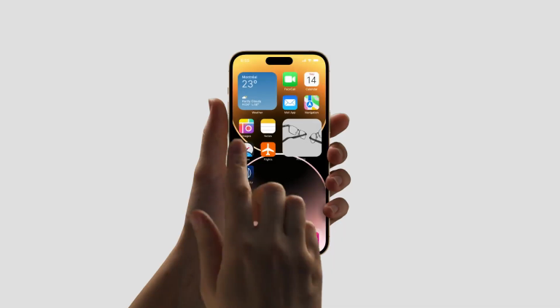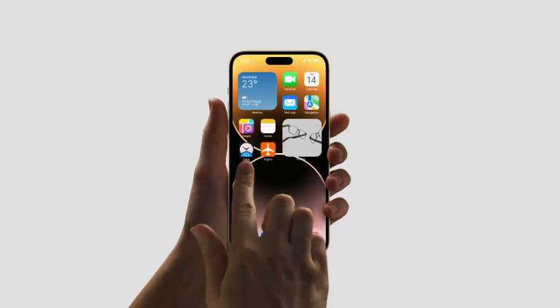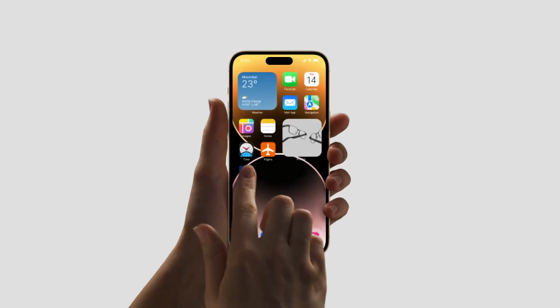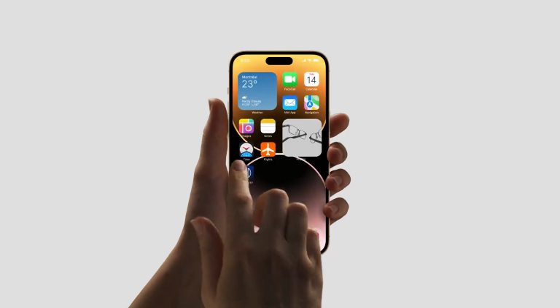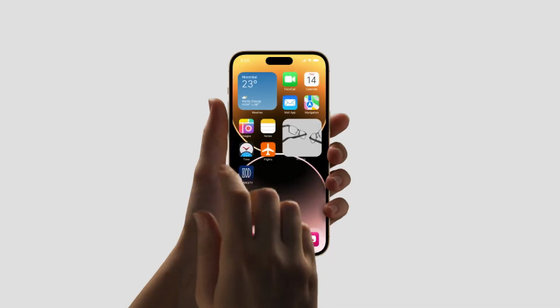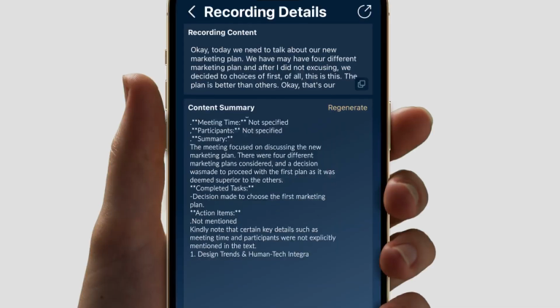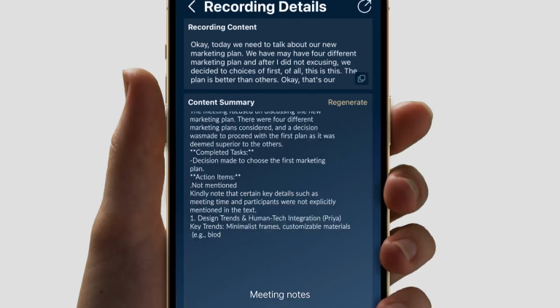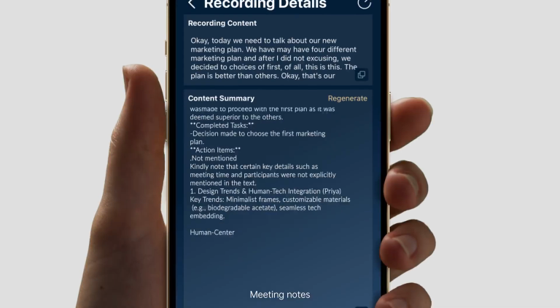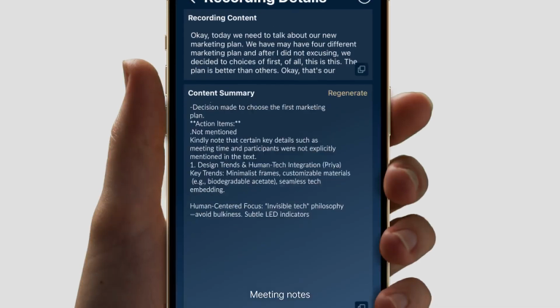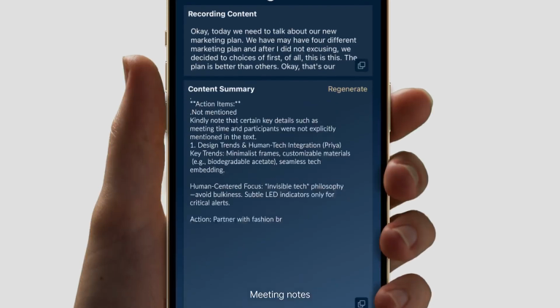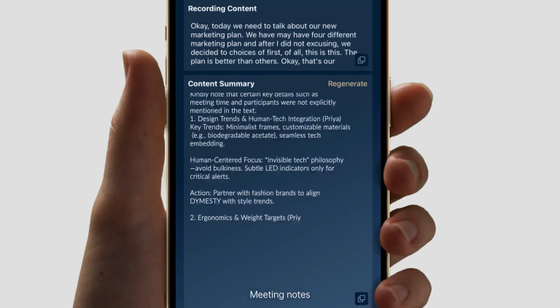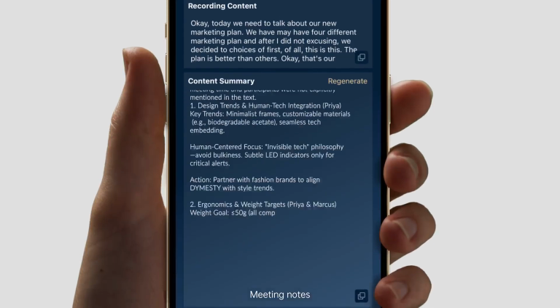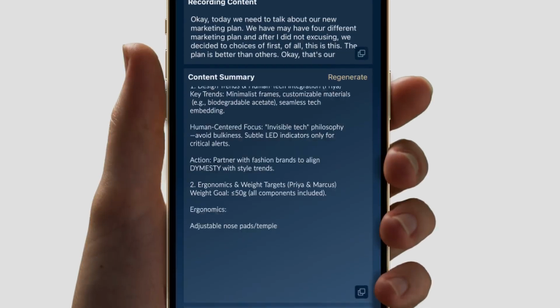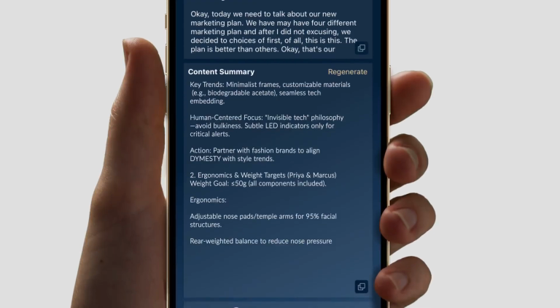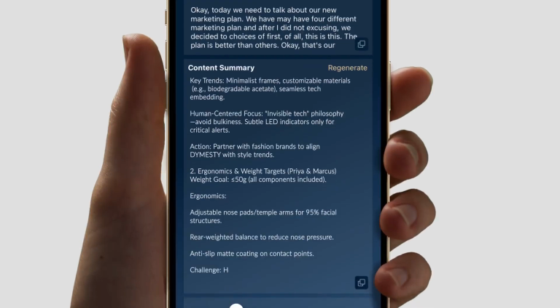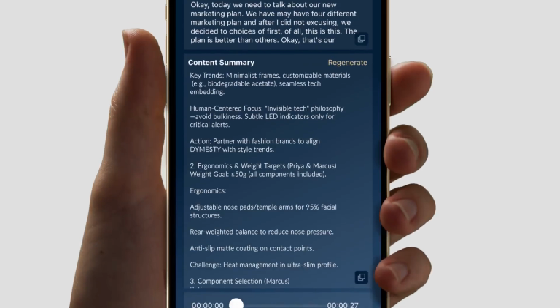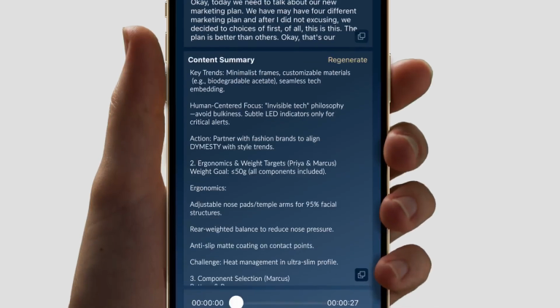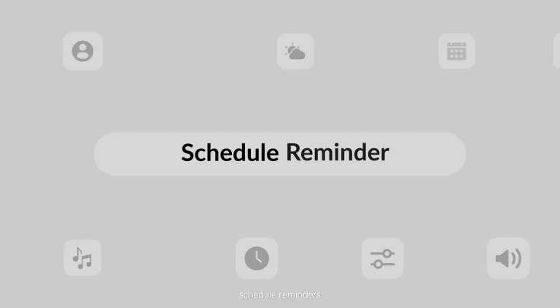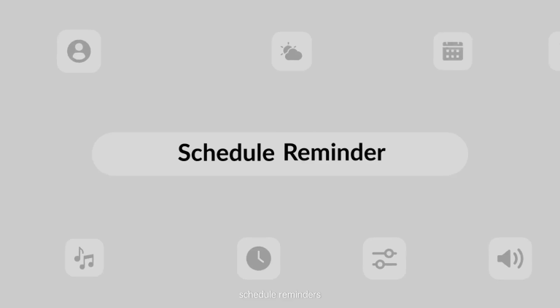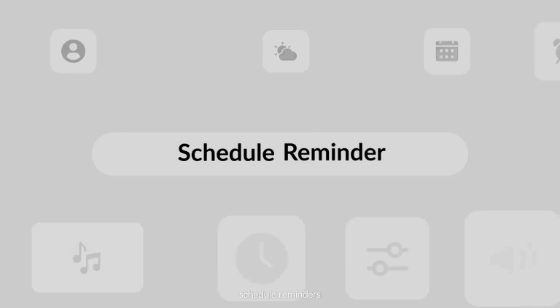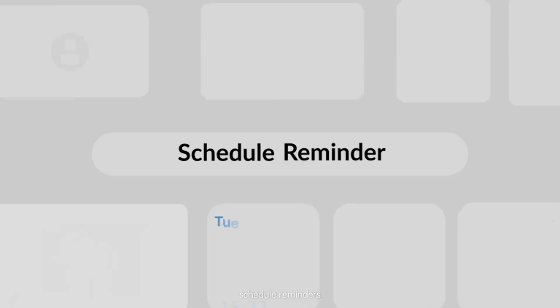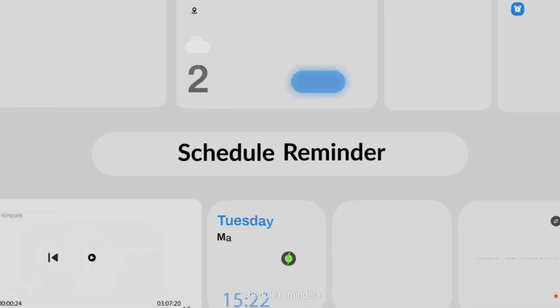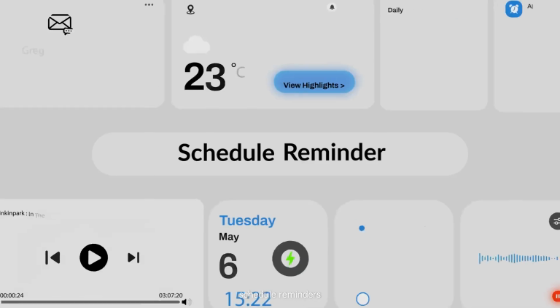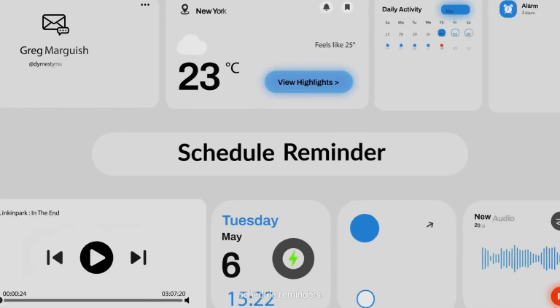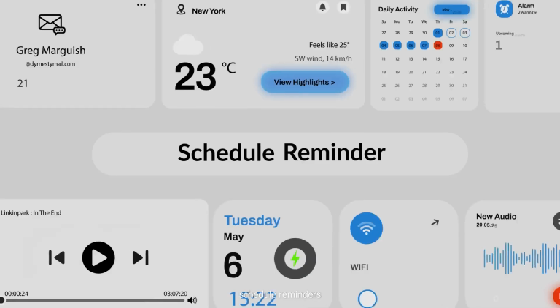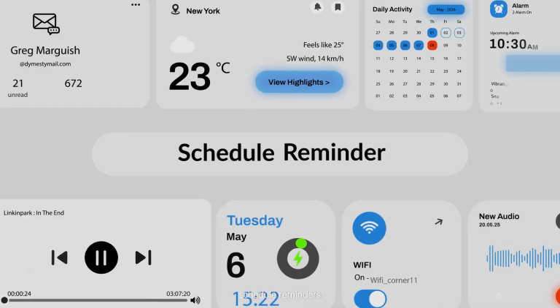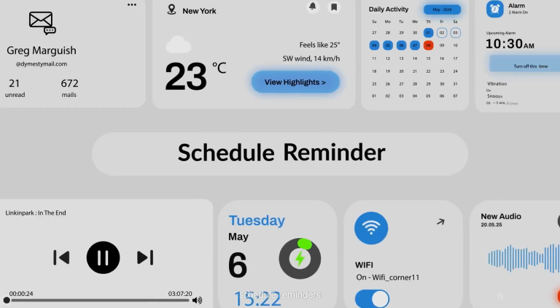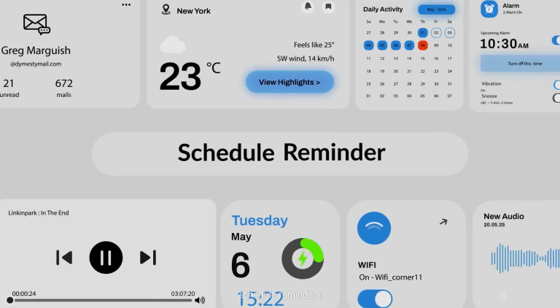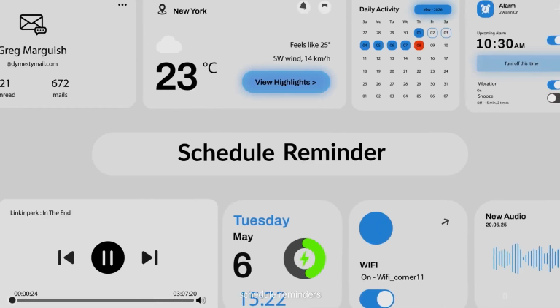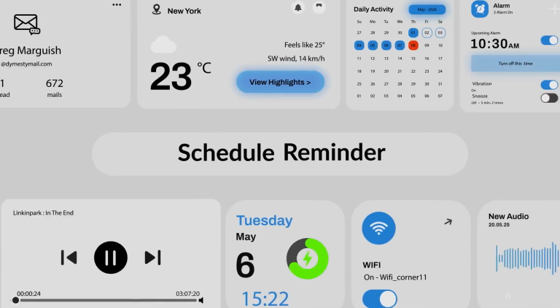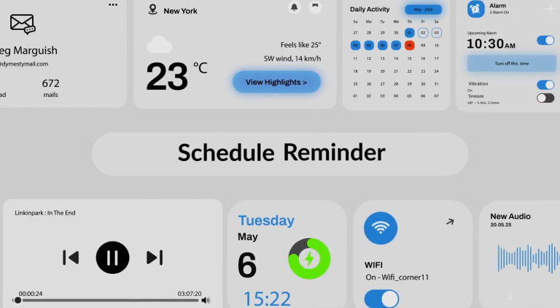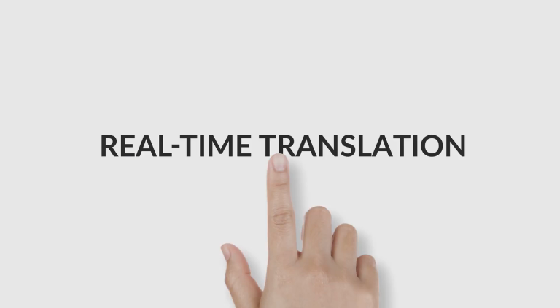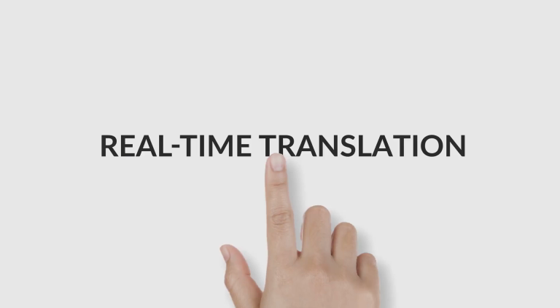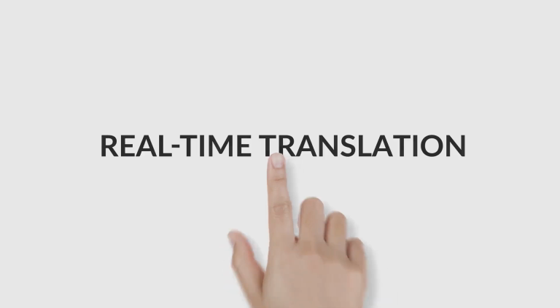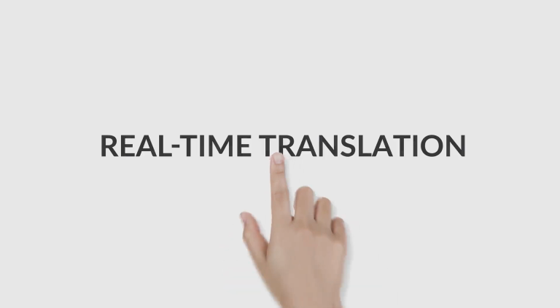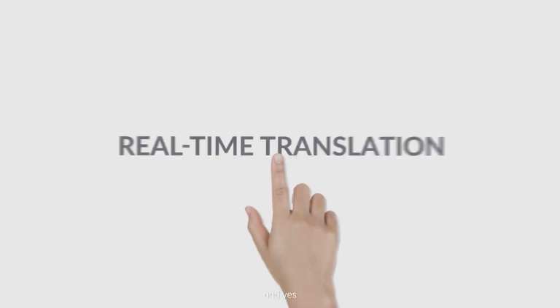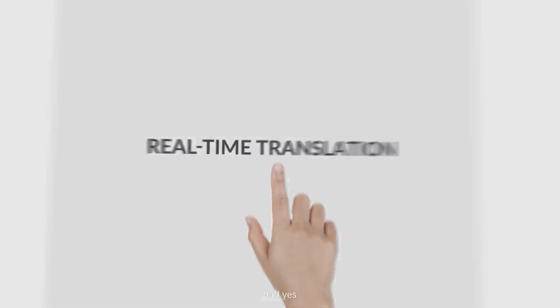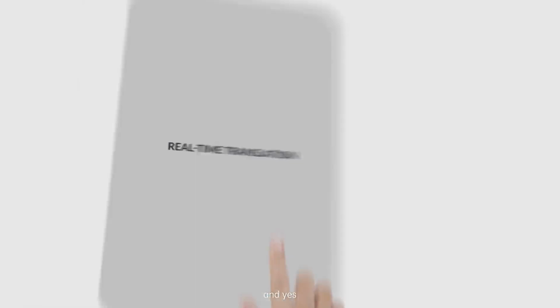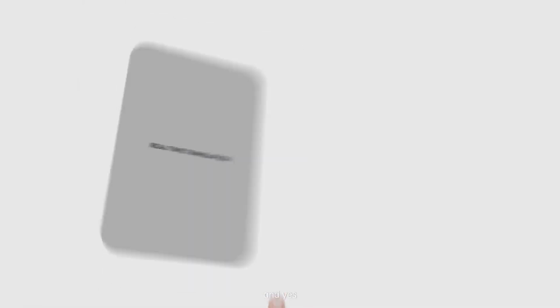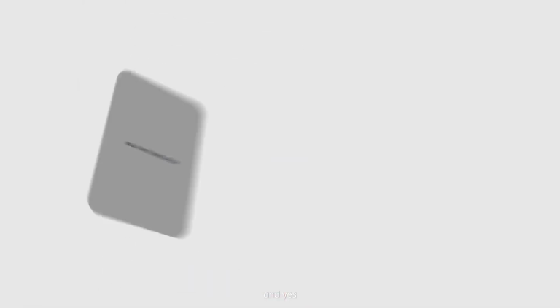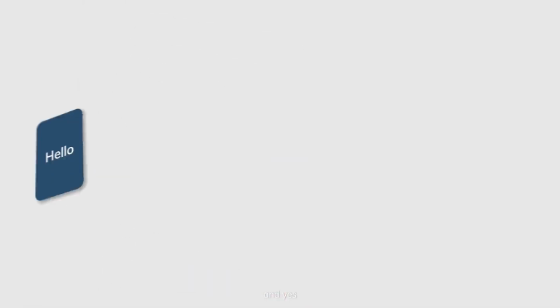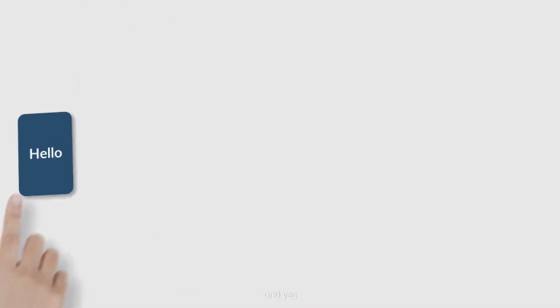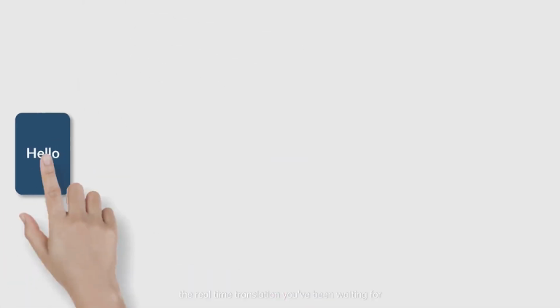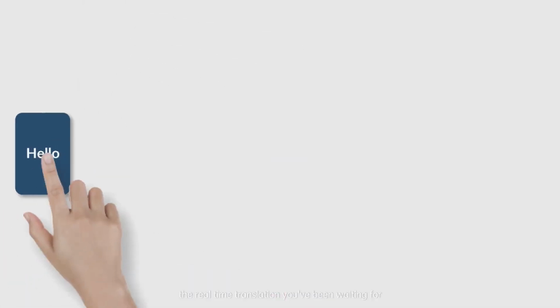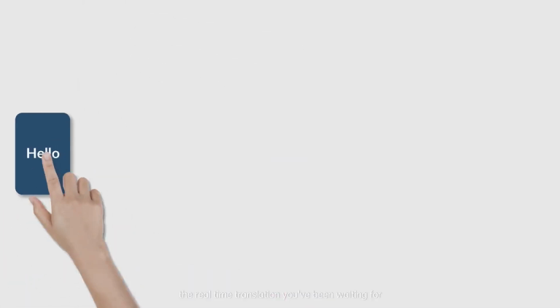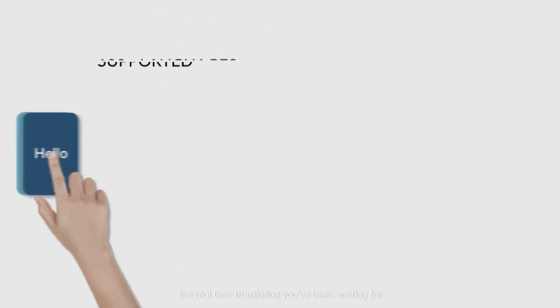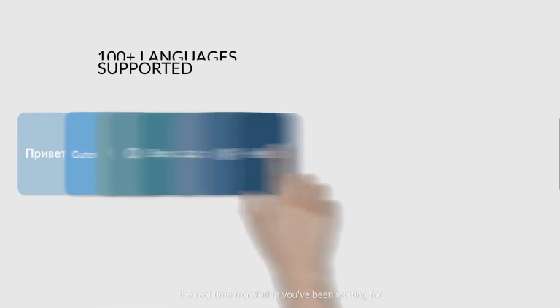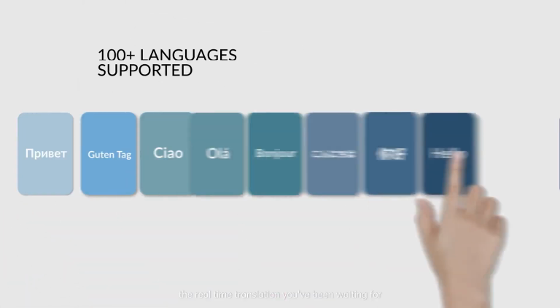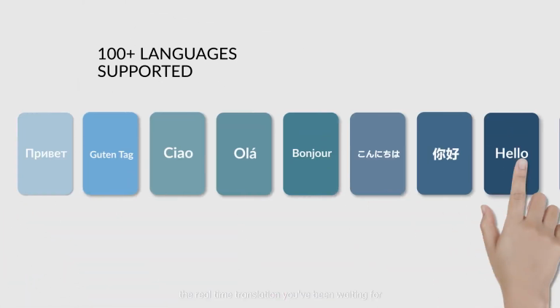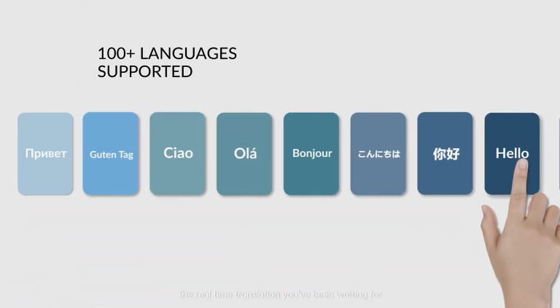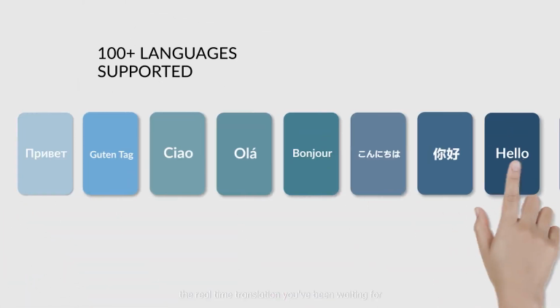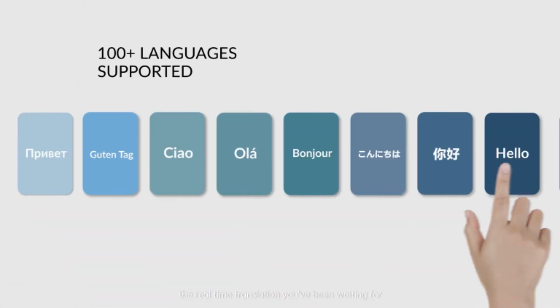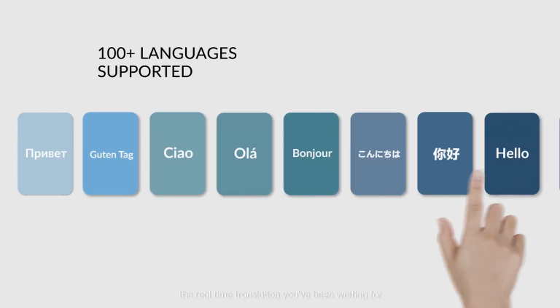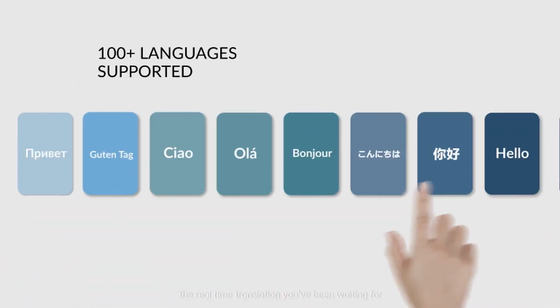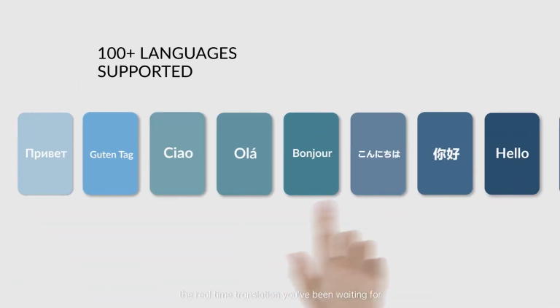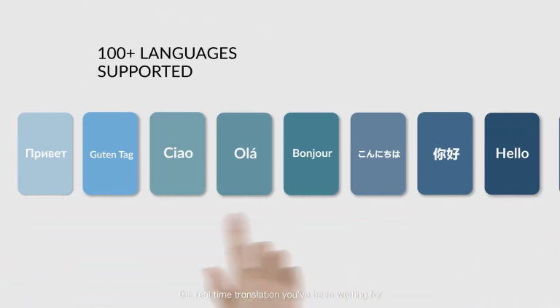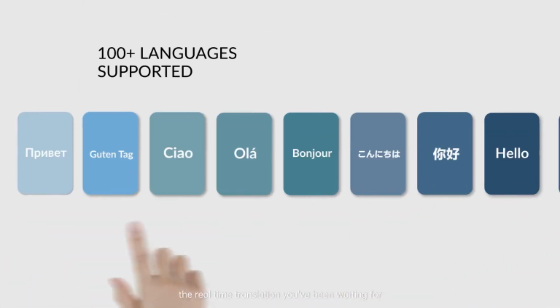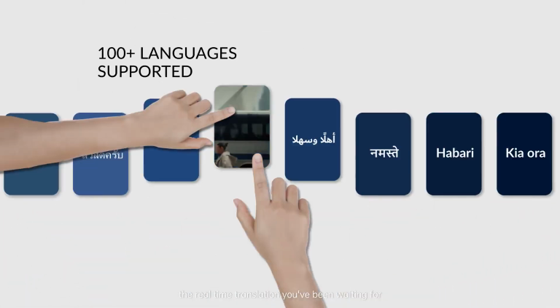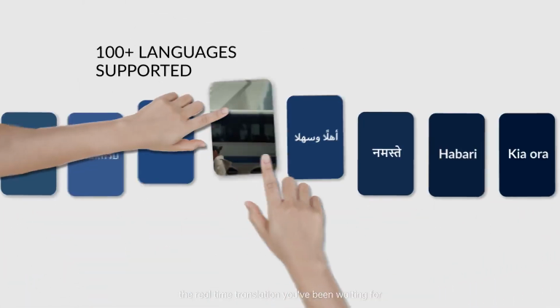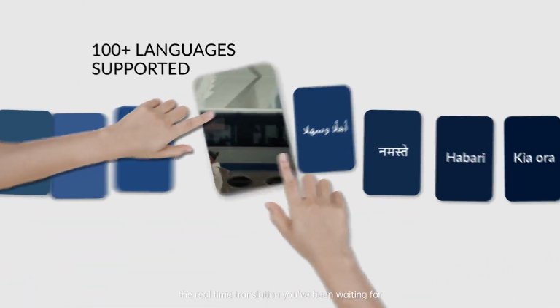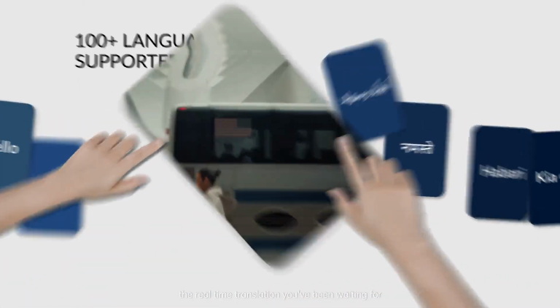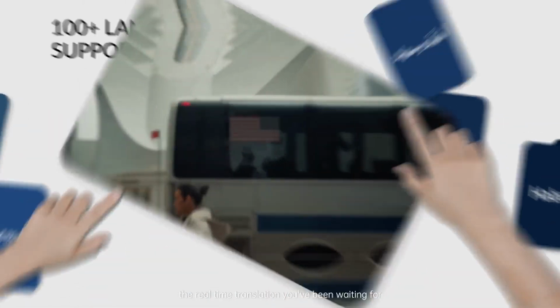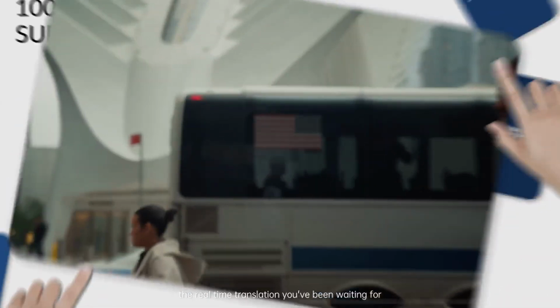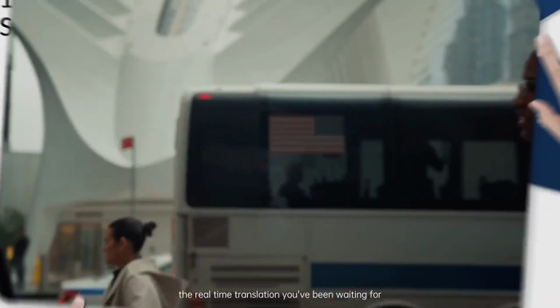Meeting notes, schedule reminders, and yes — the real-time translation you've been waiting for.